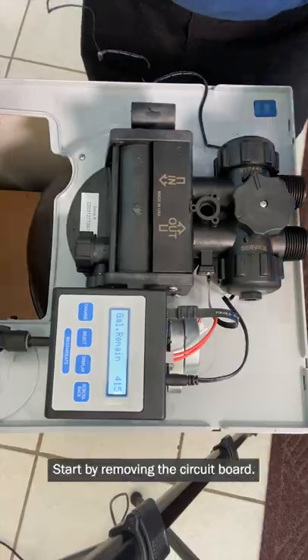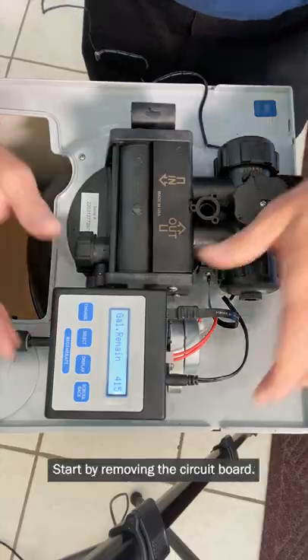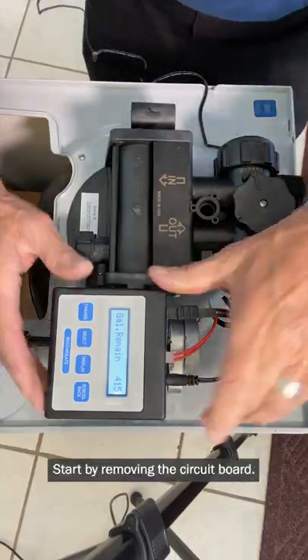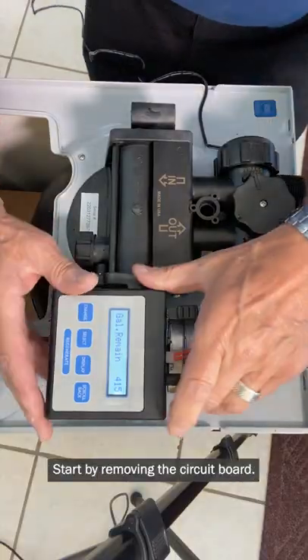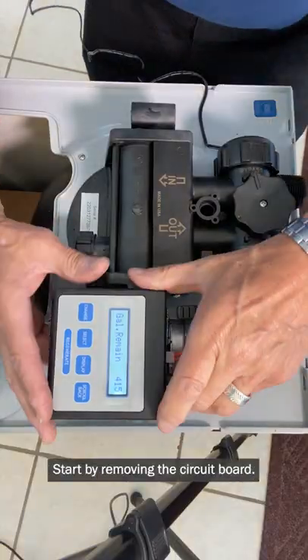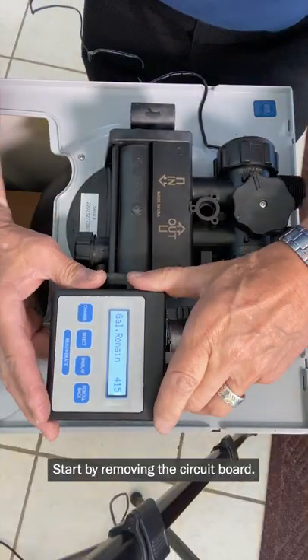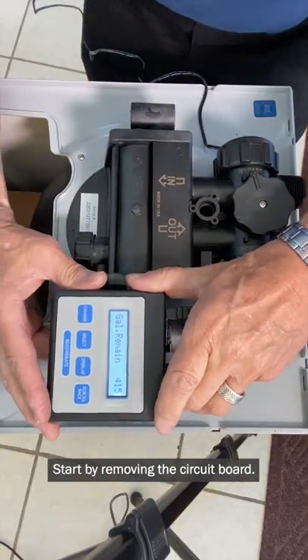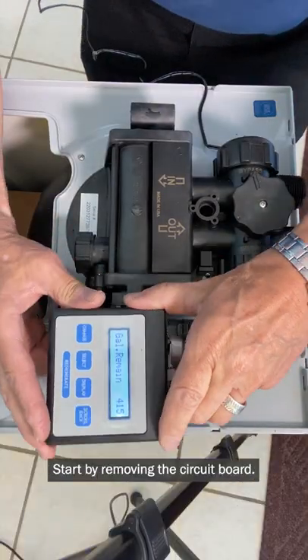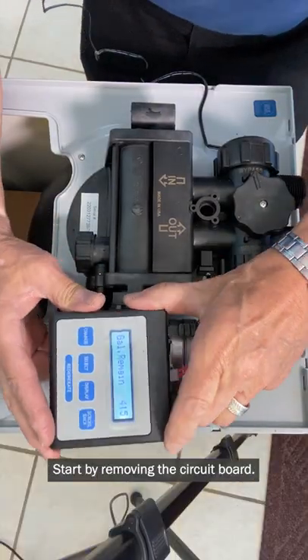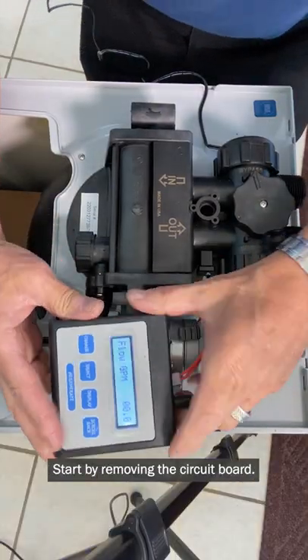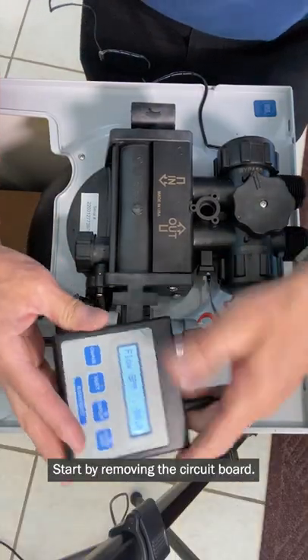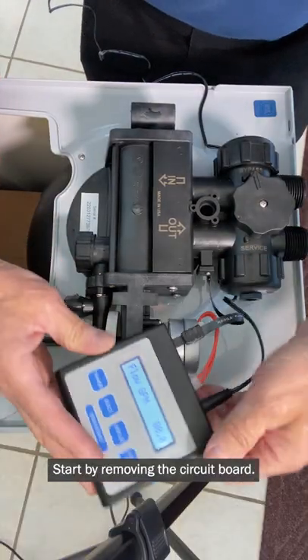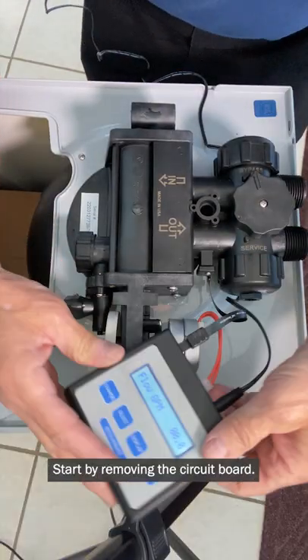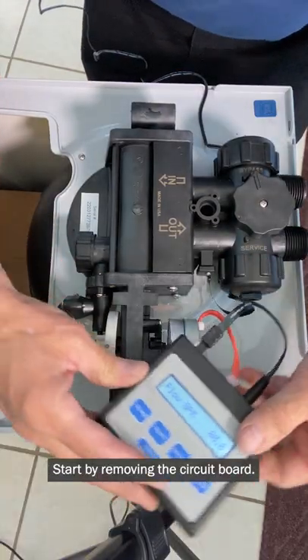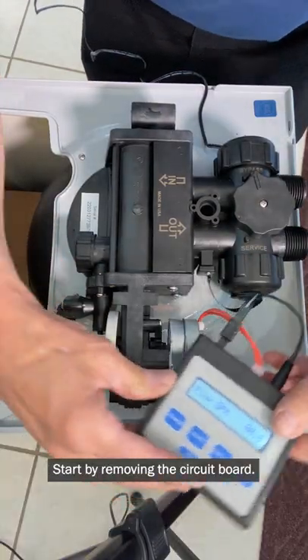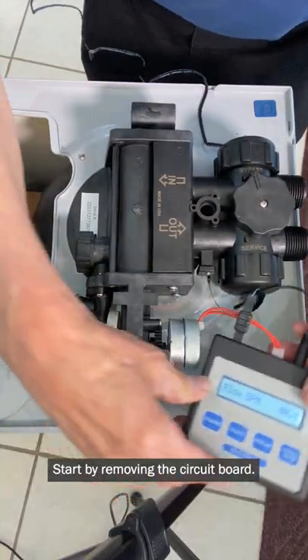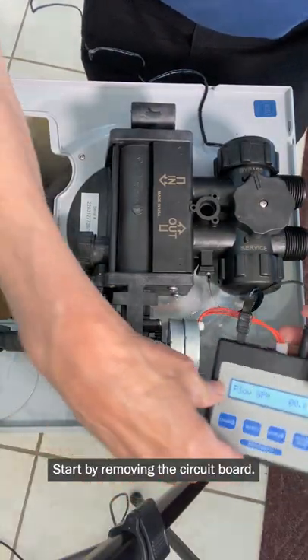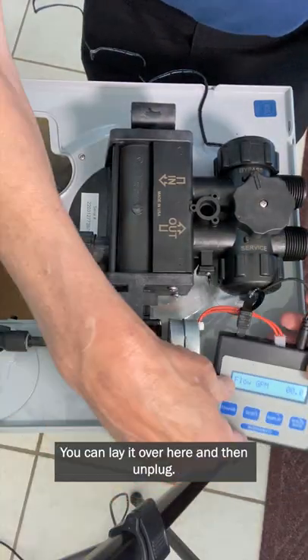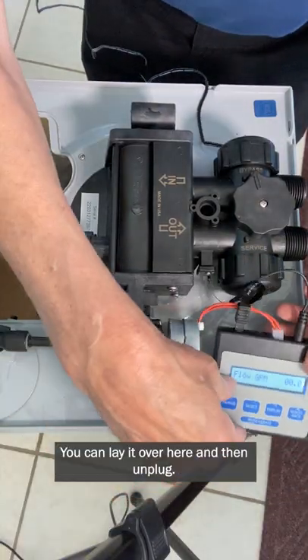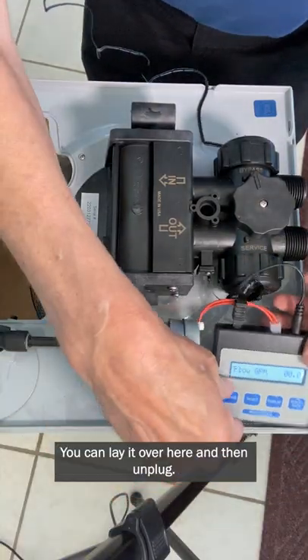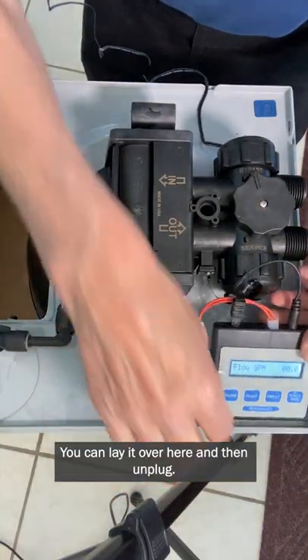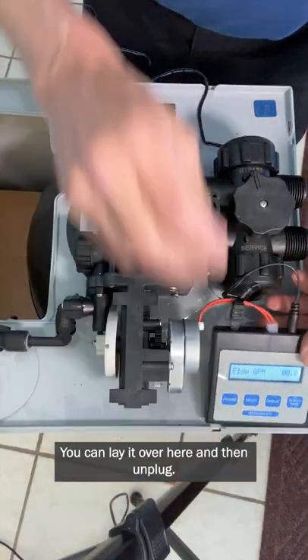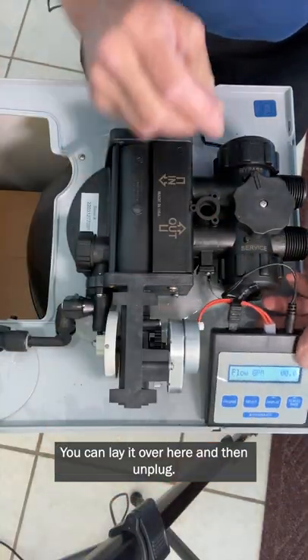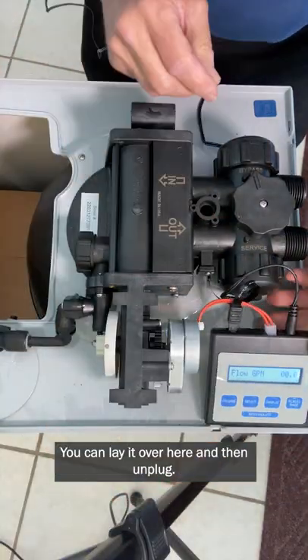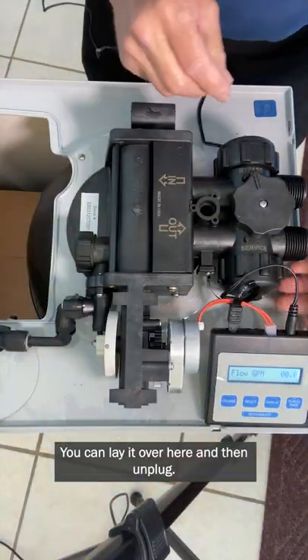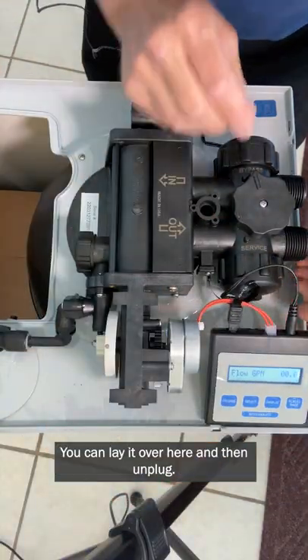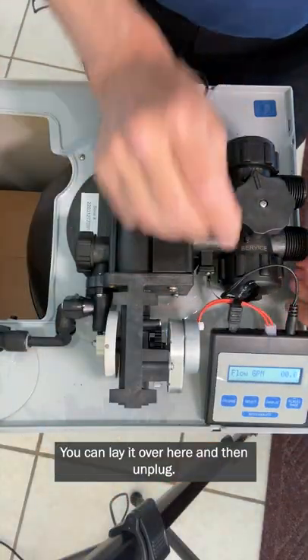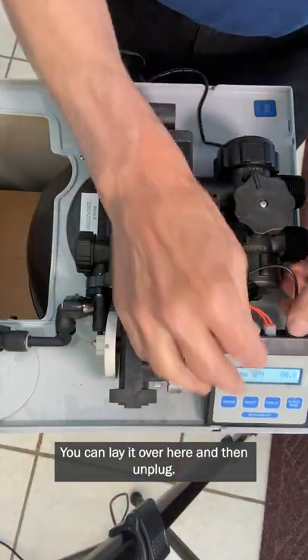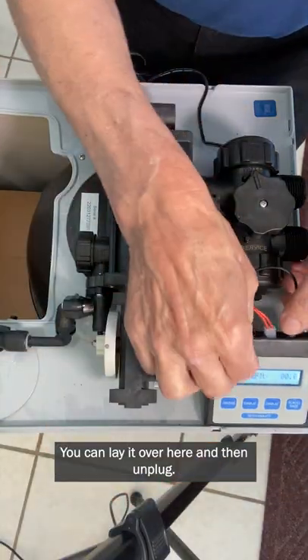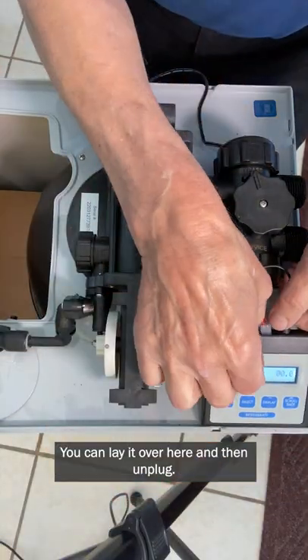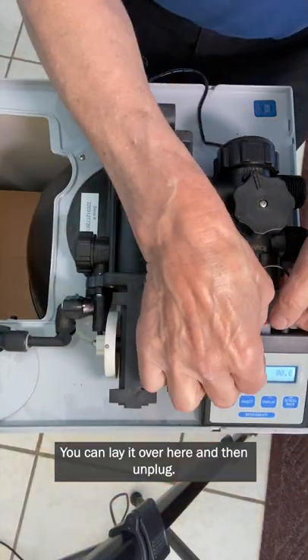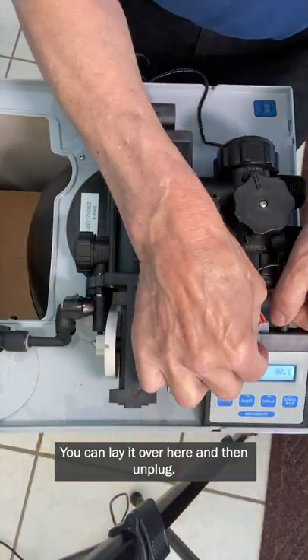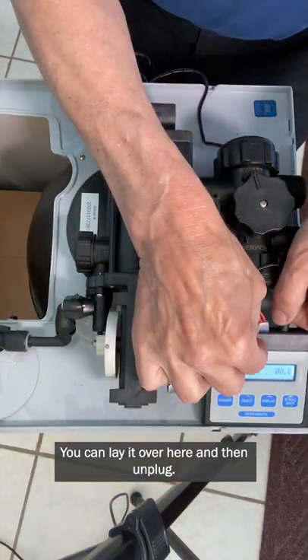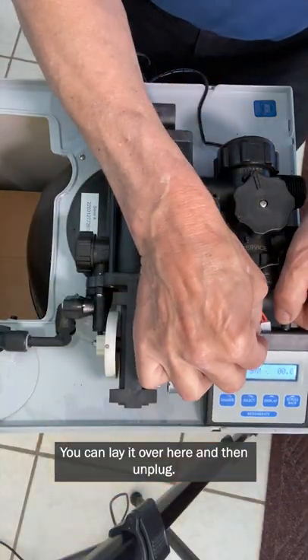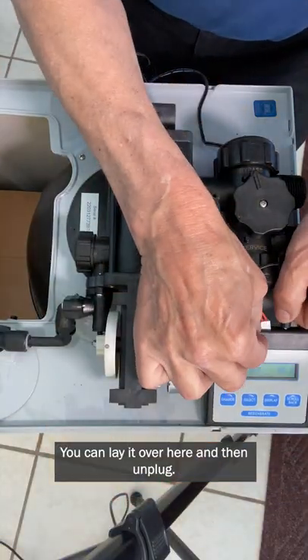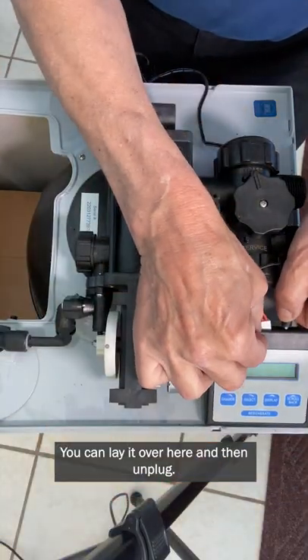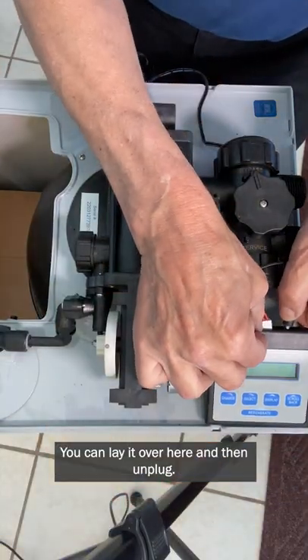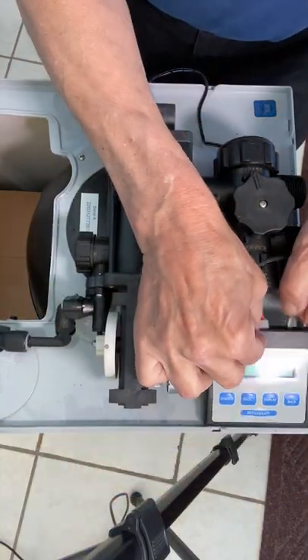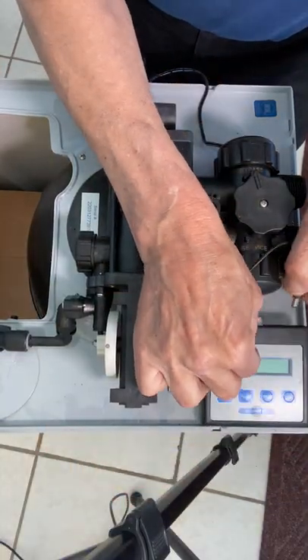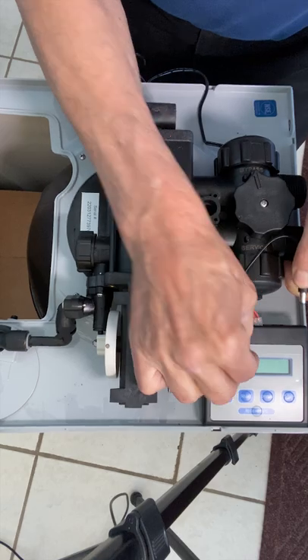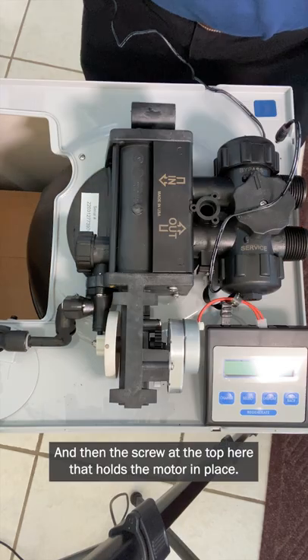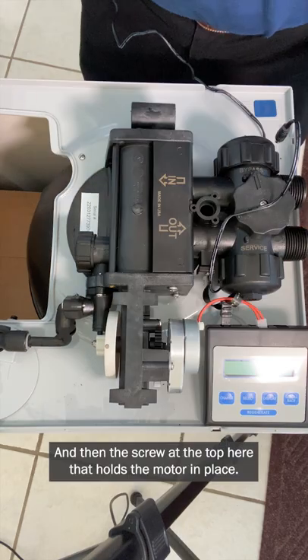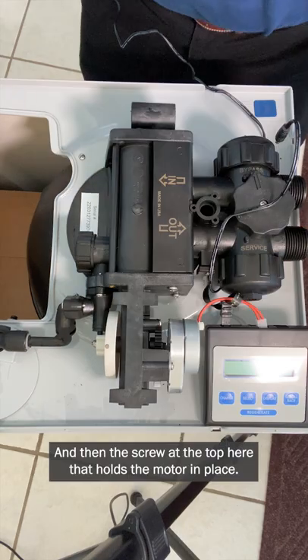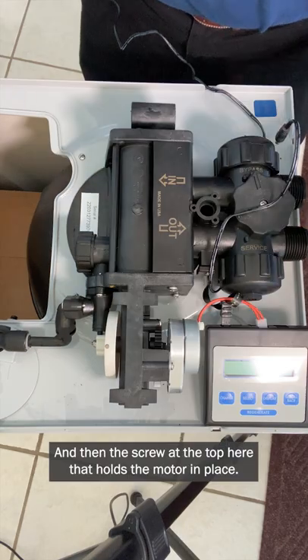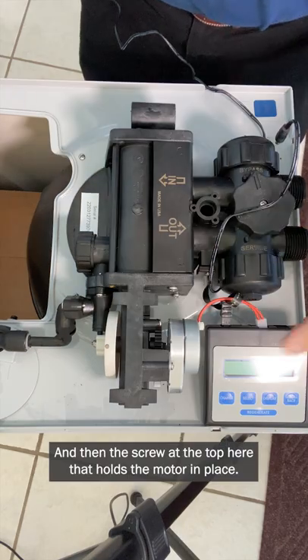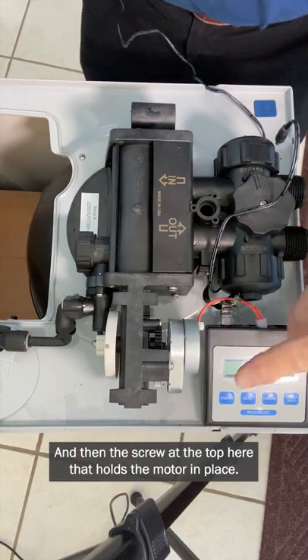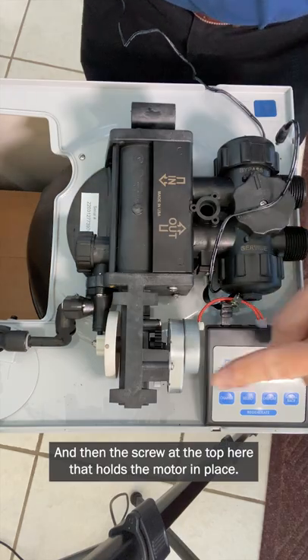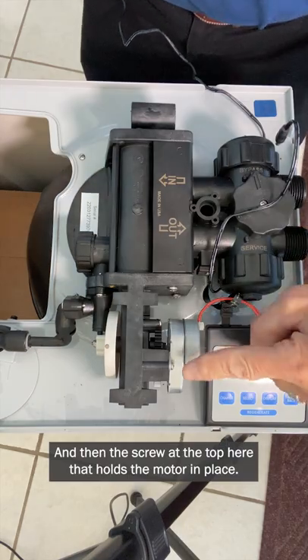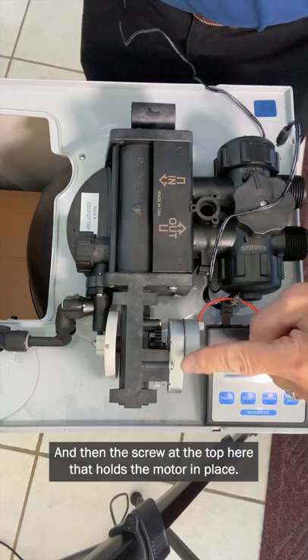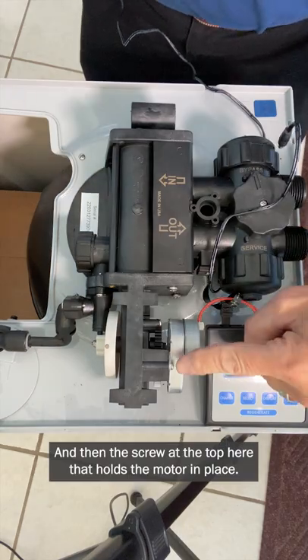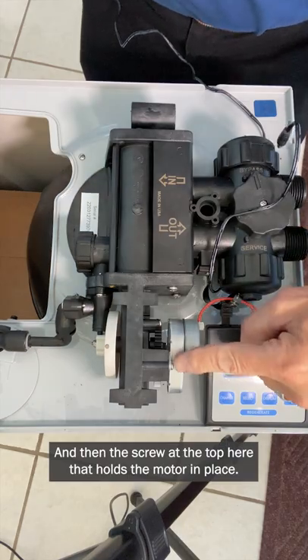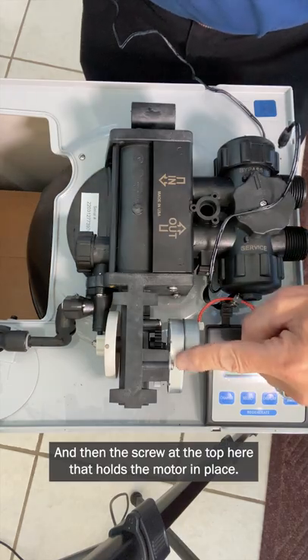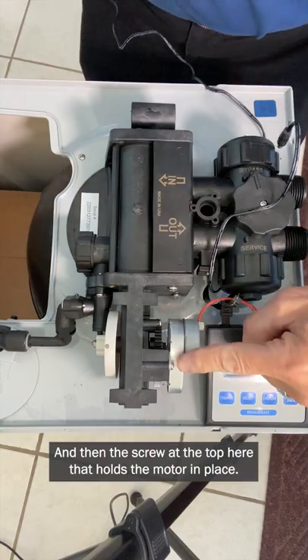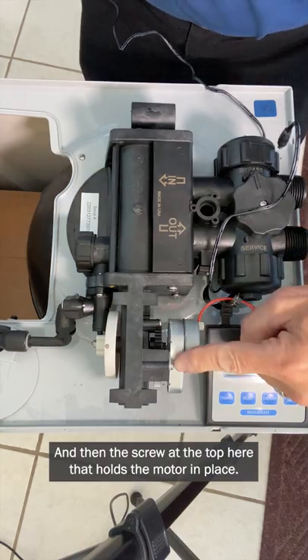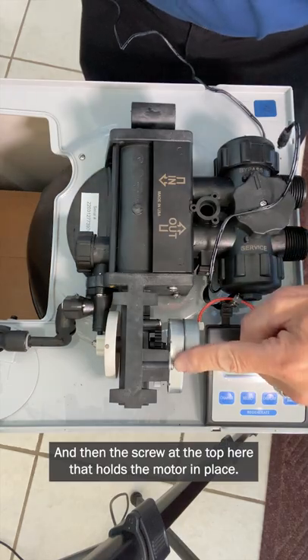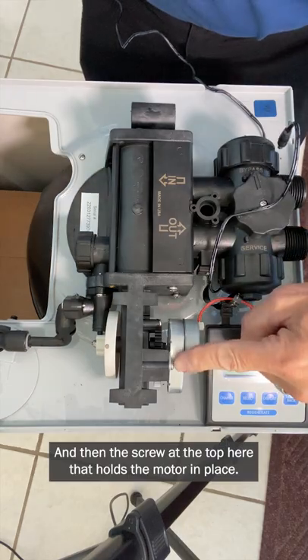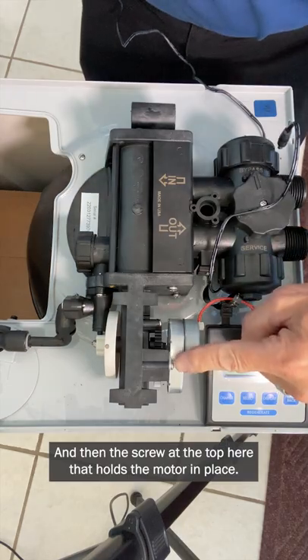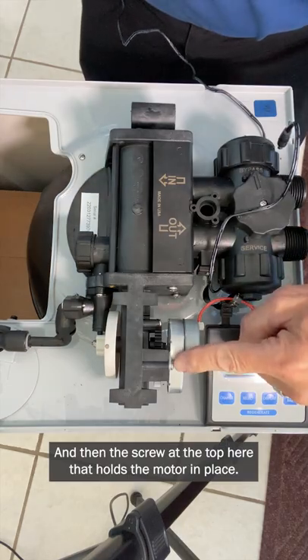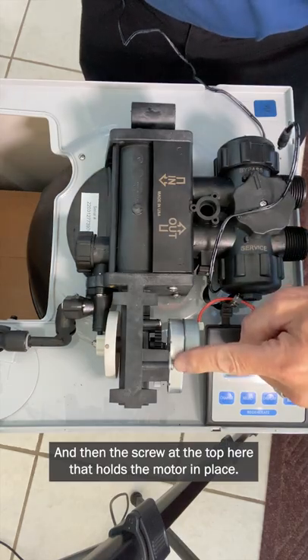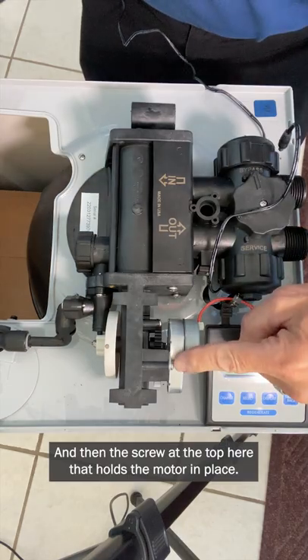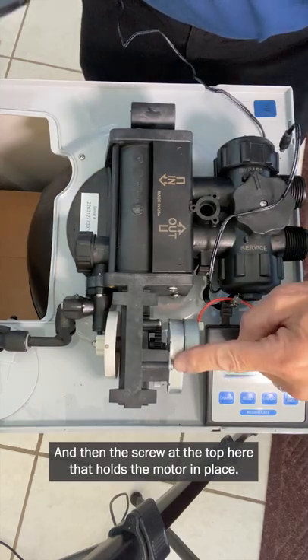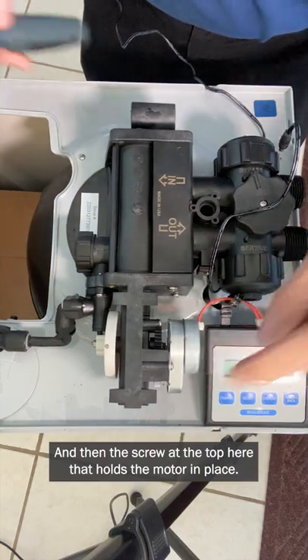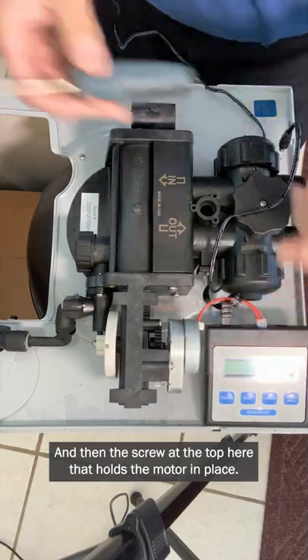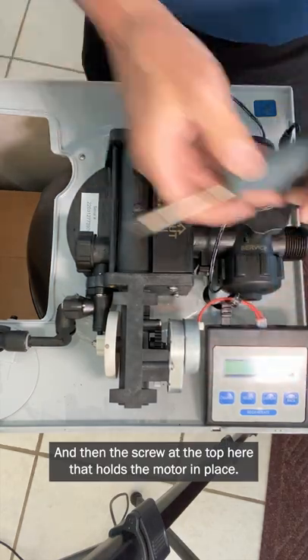Start by removing the circuit board — you can lay it over here — and then unplug, and then remove the screw at the top that holds the motor in place.